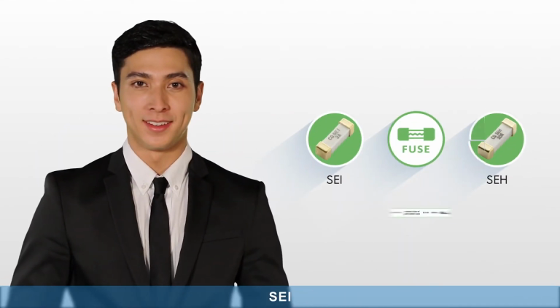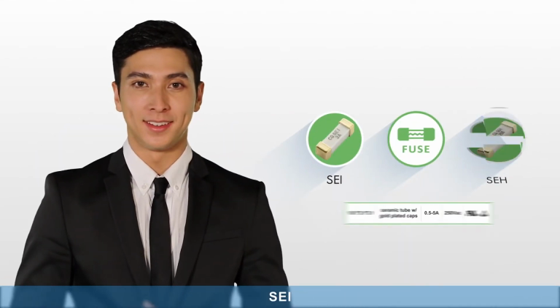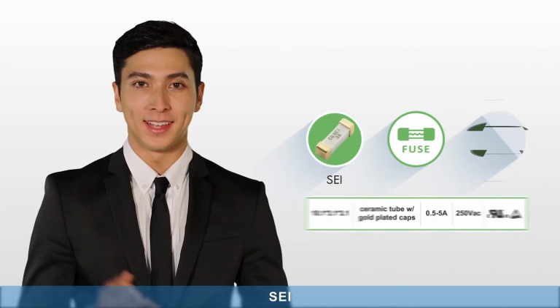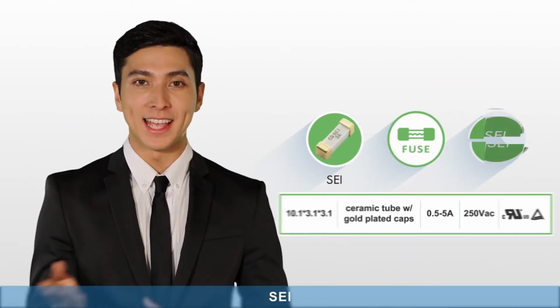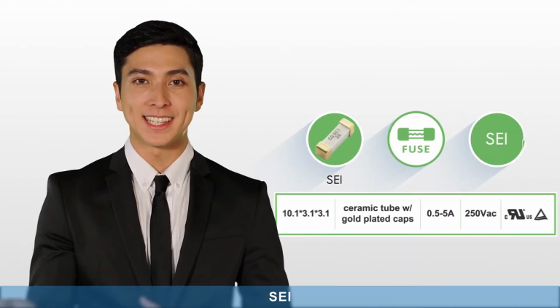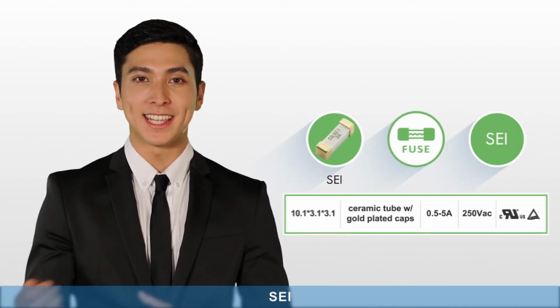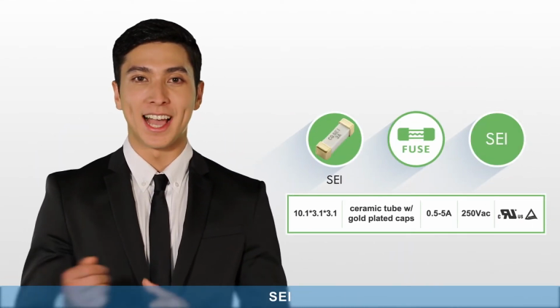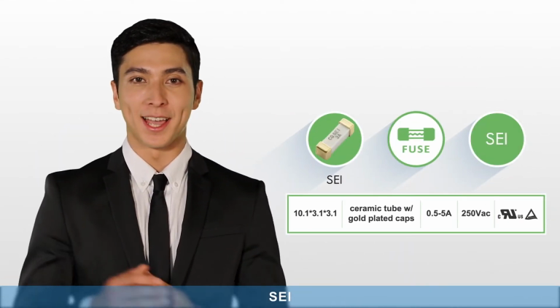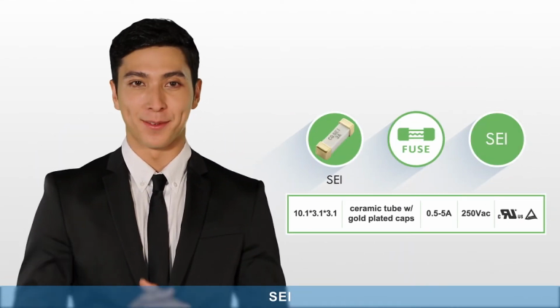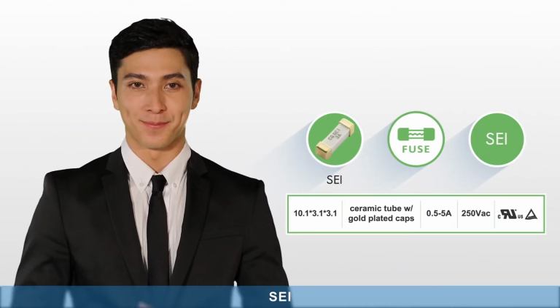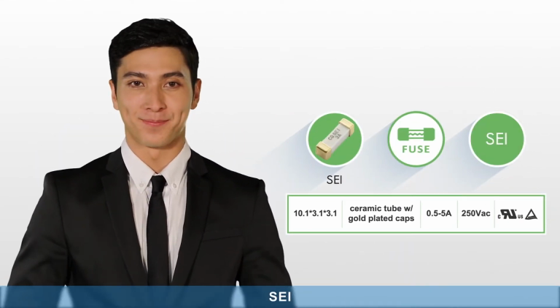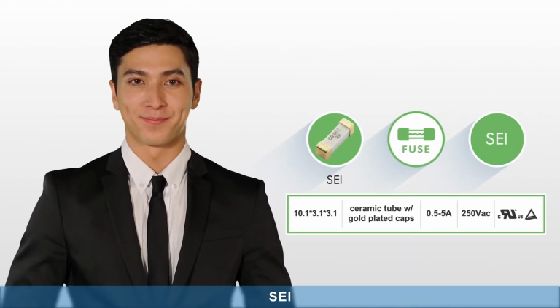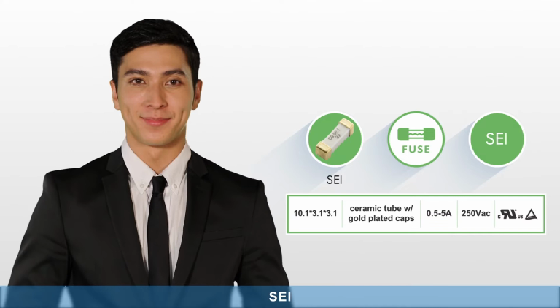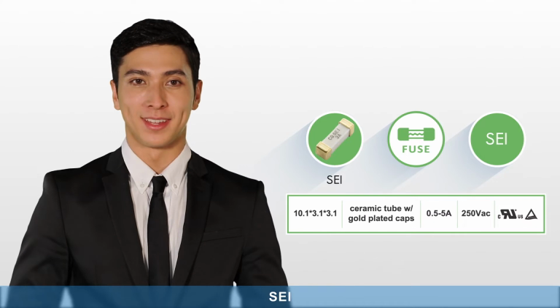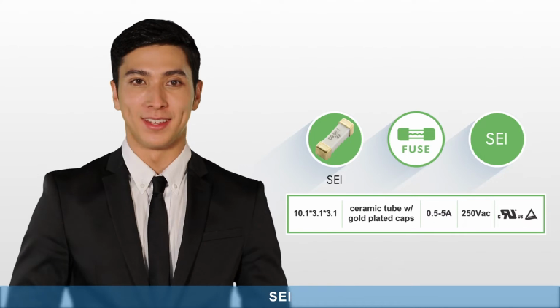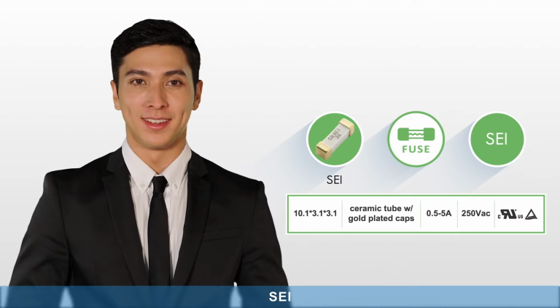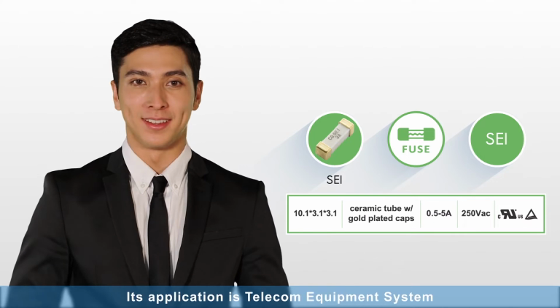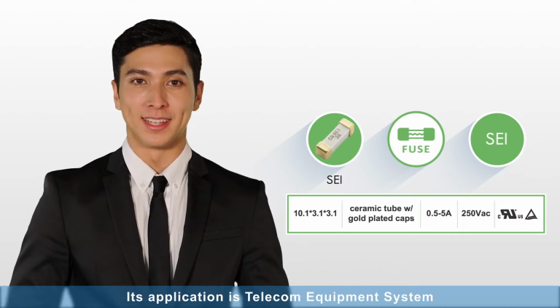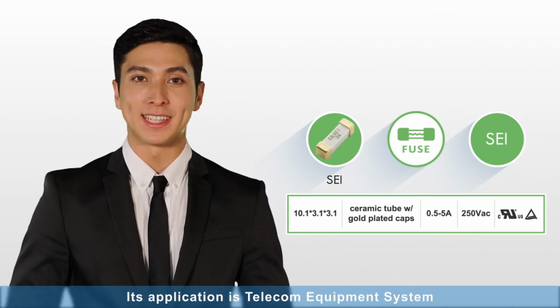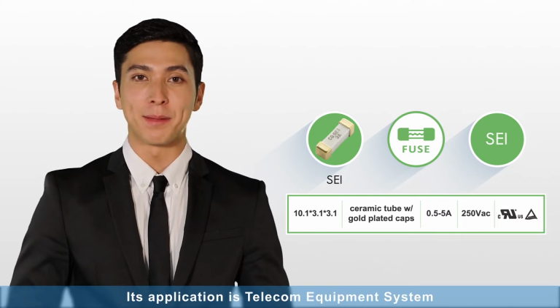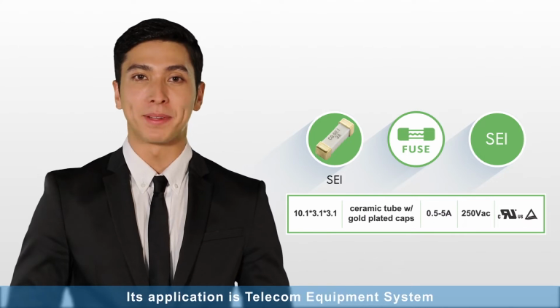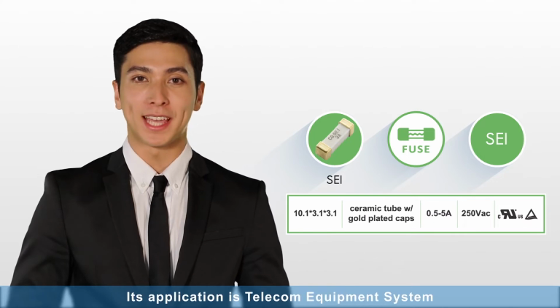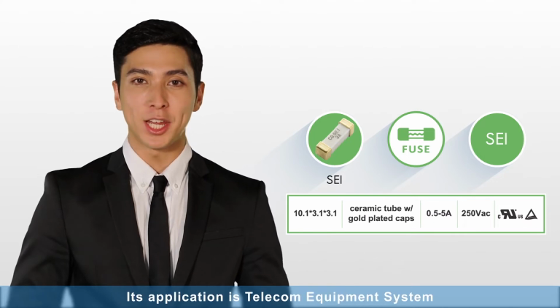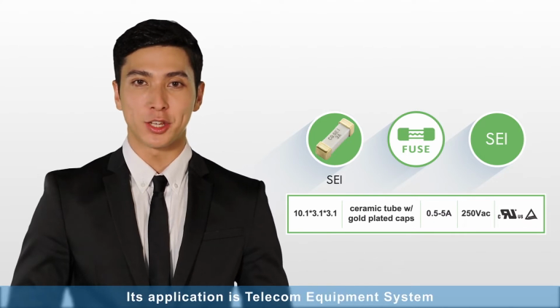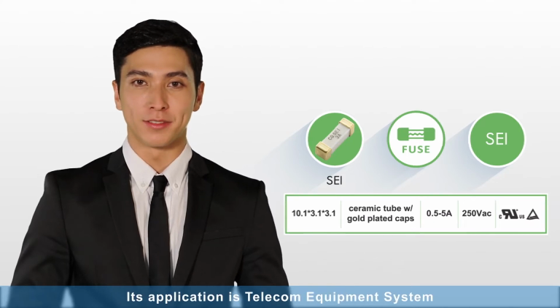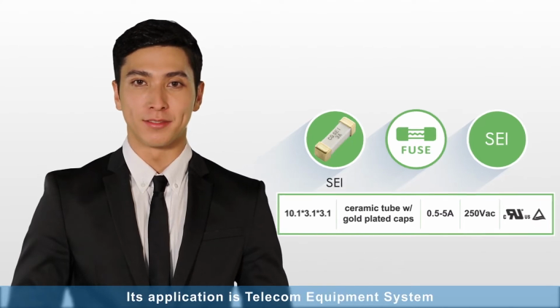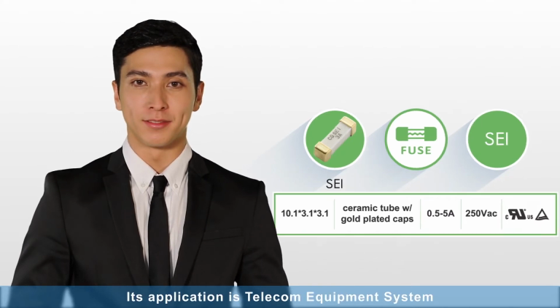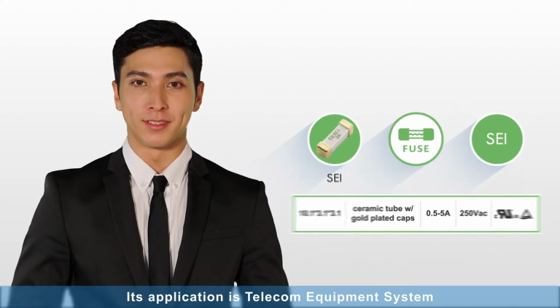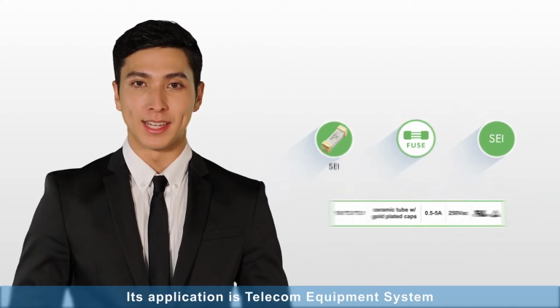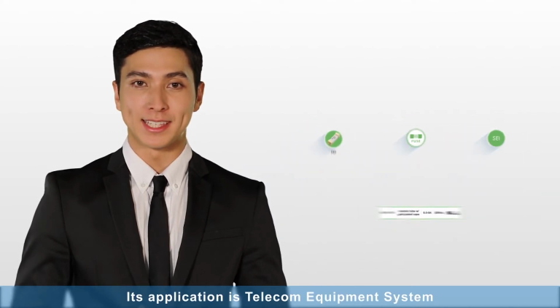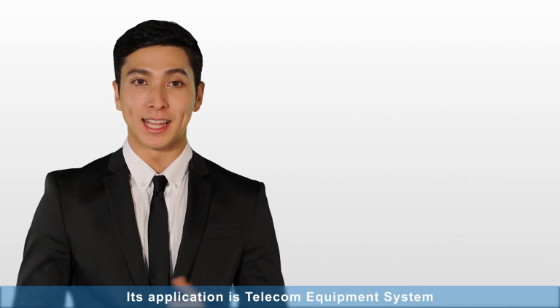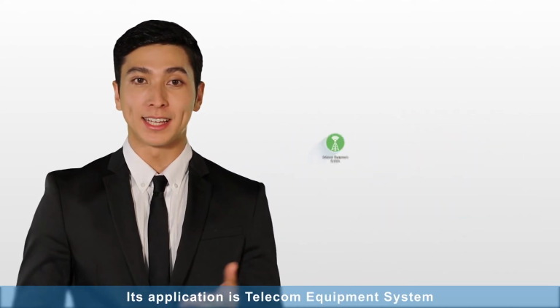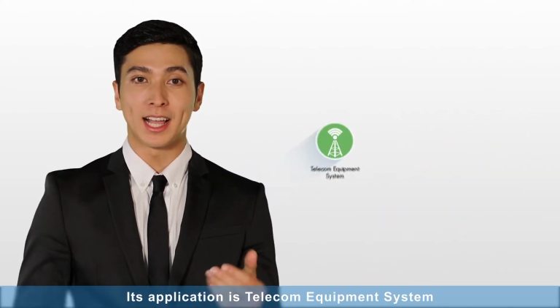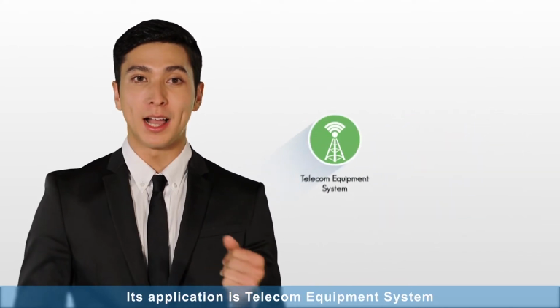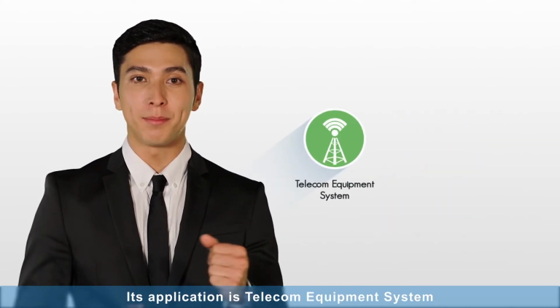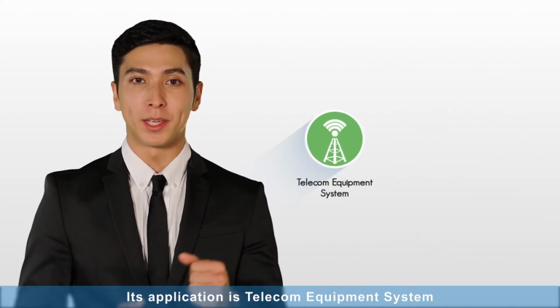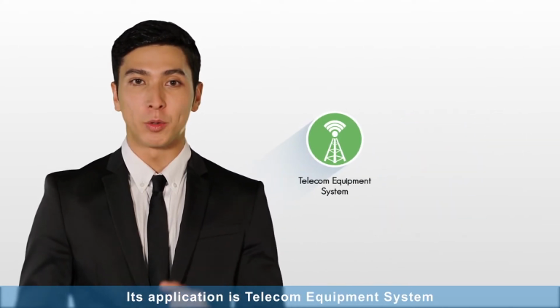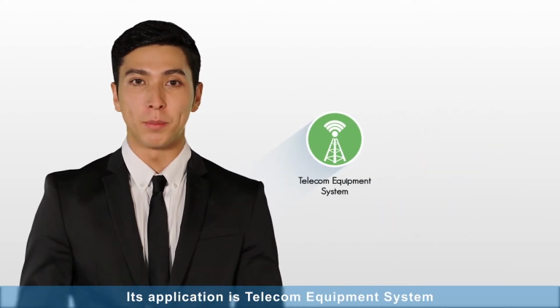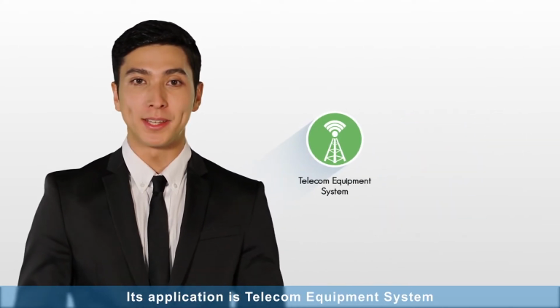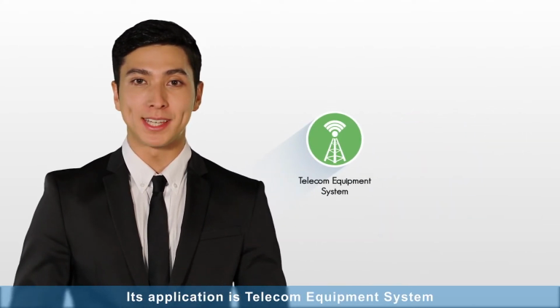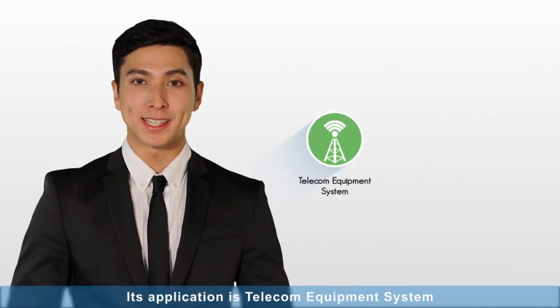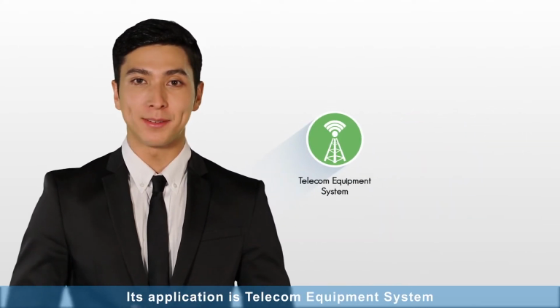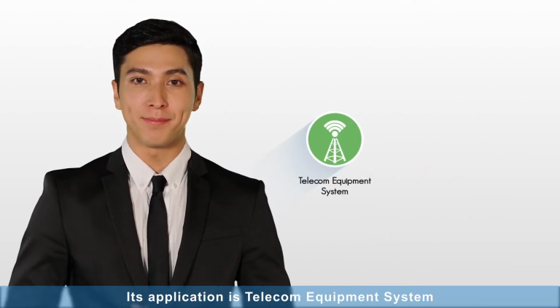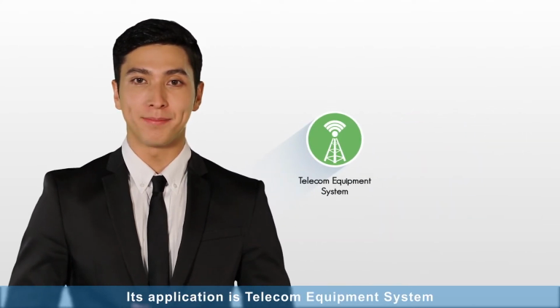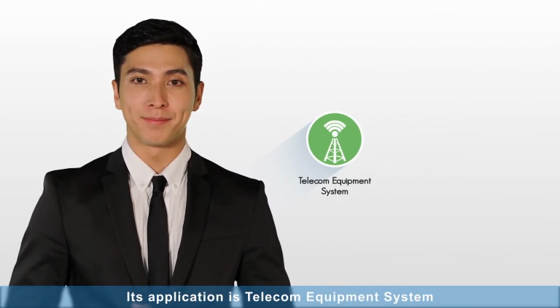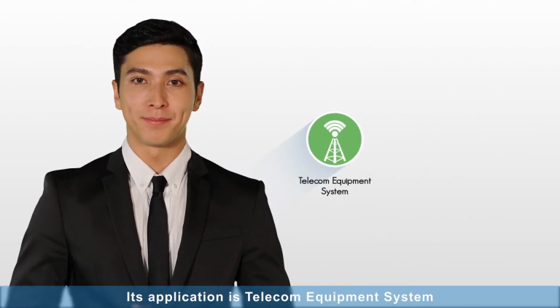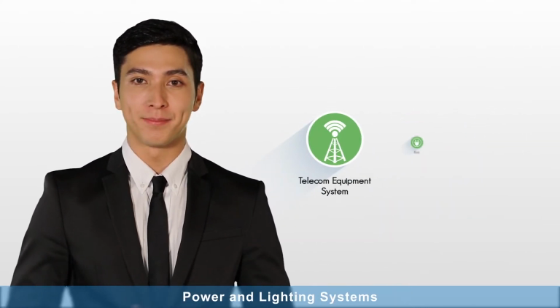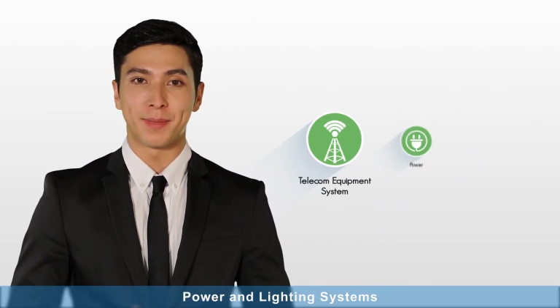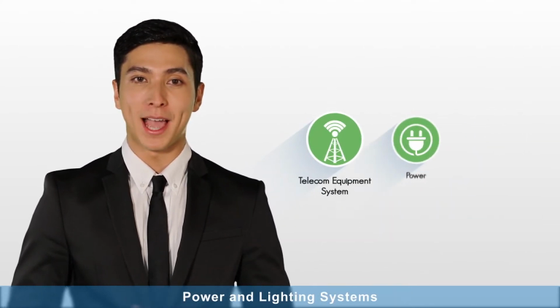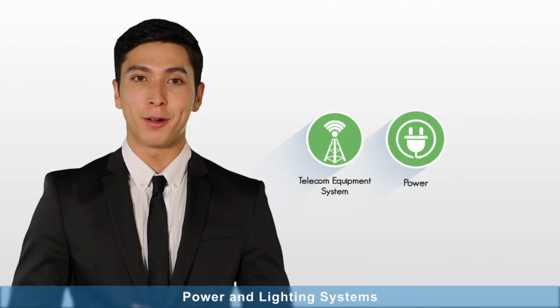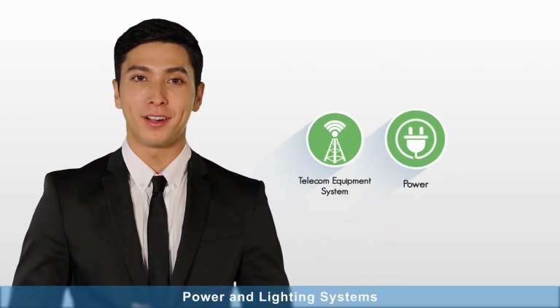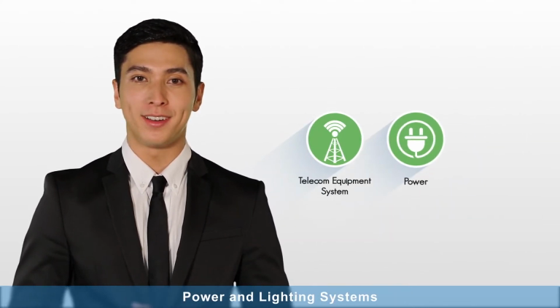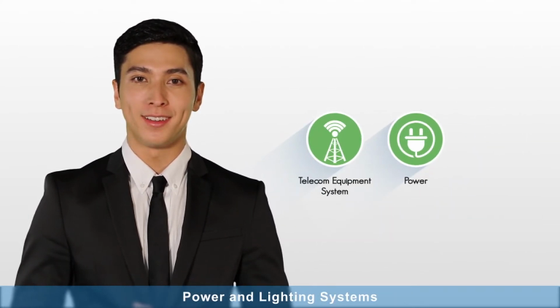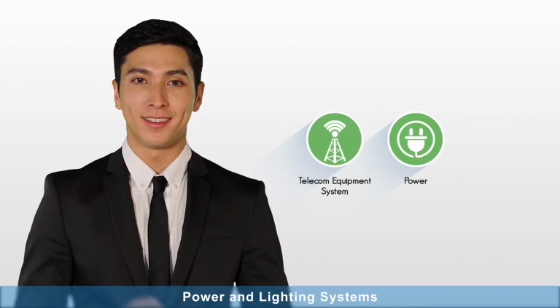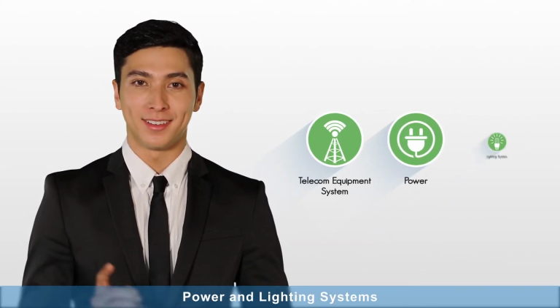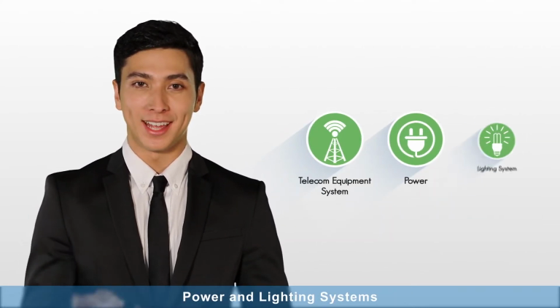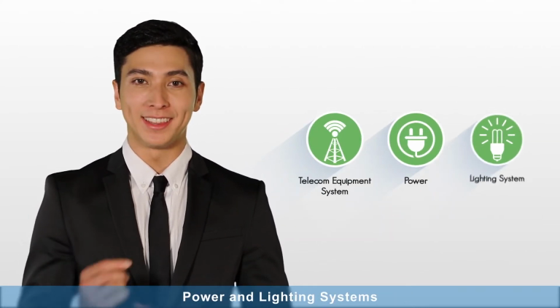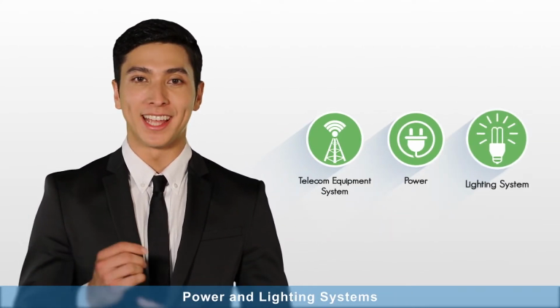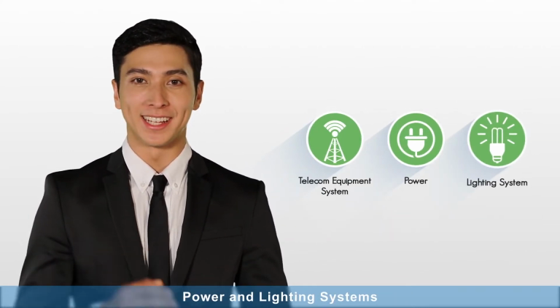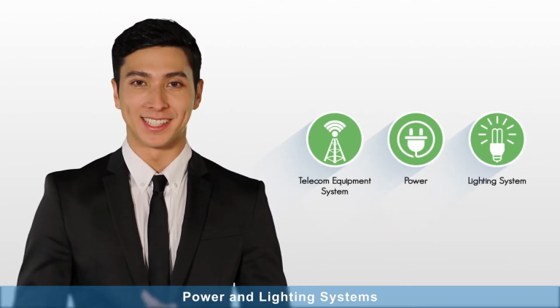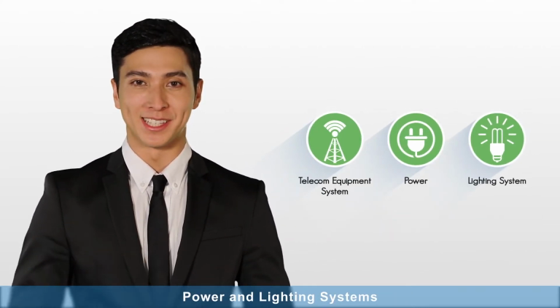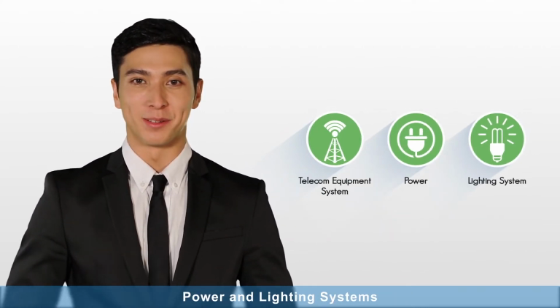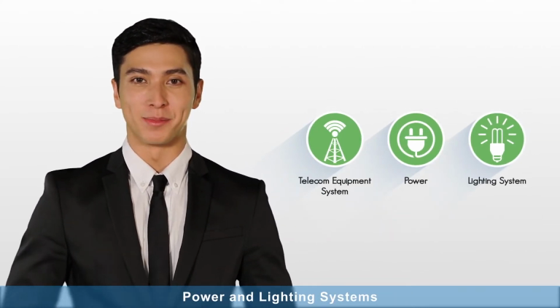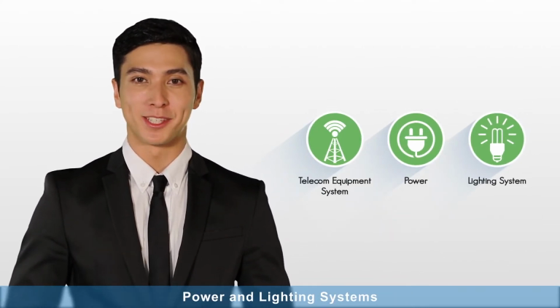SCI: Its application is telecom equipment systems, power and lighting systems.